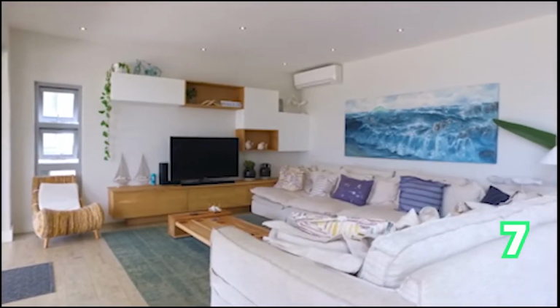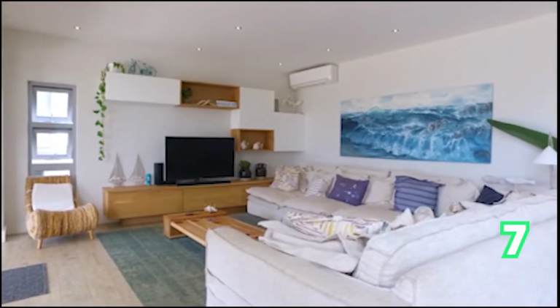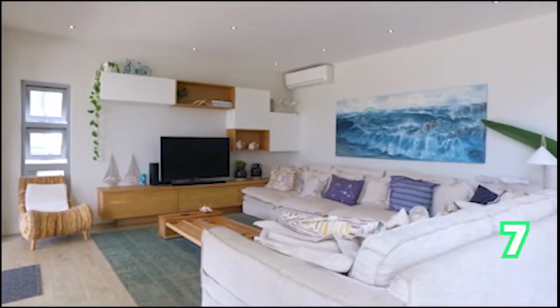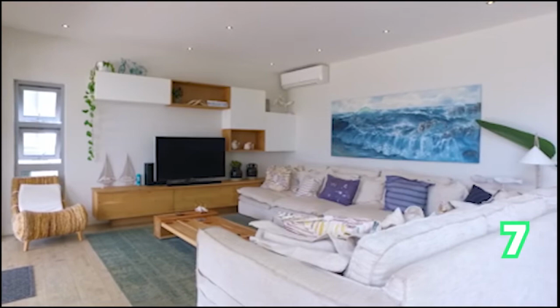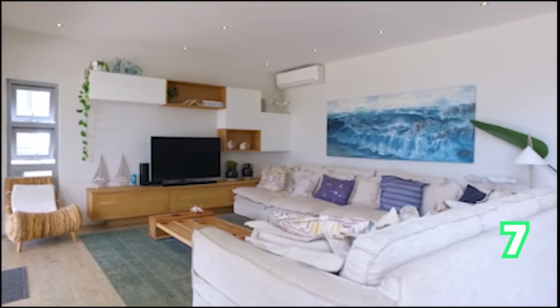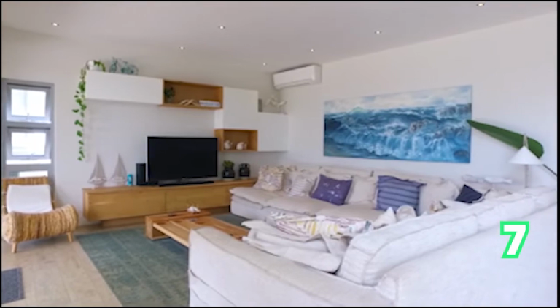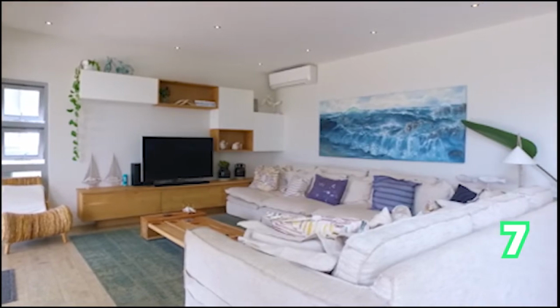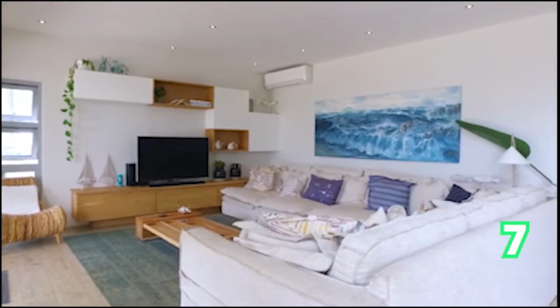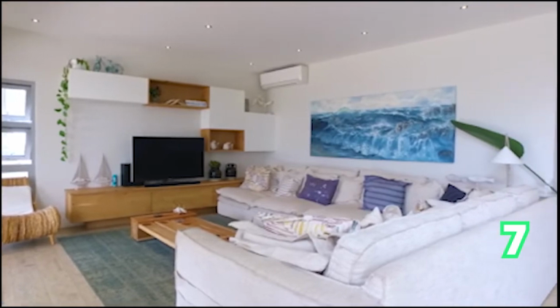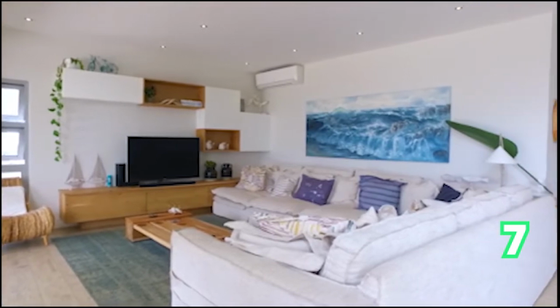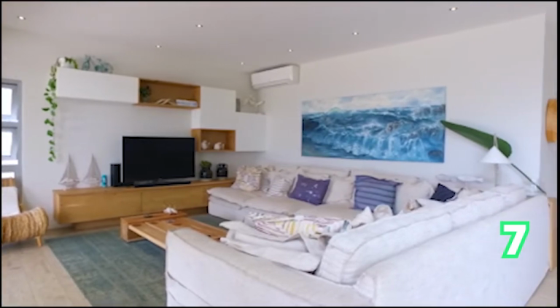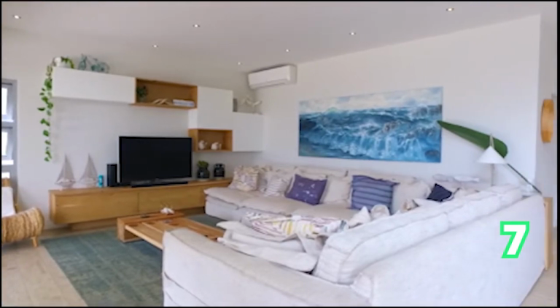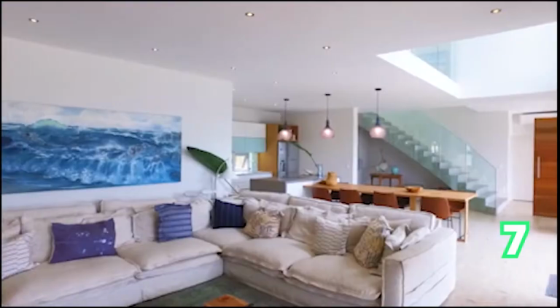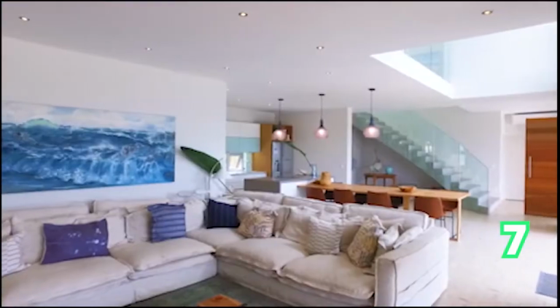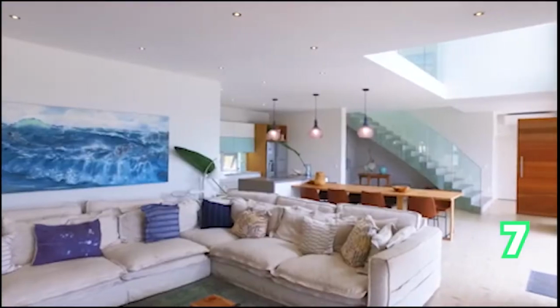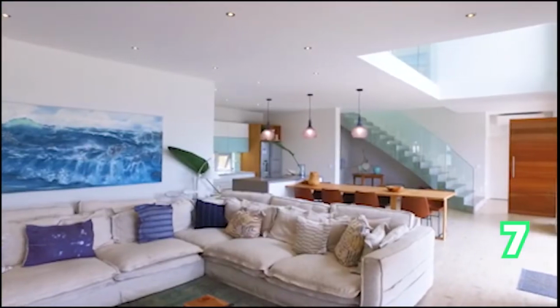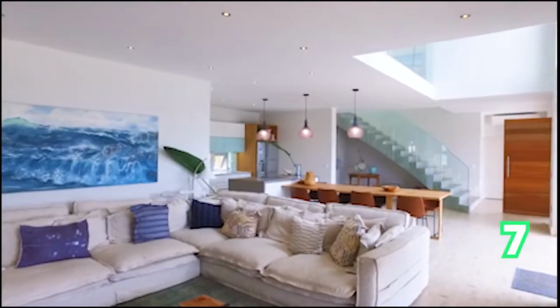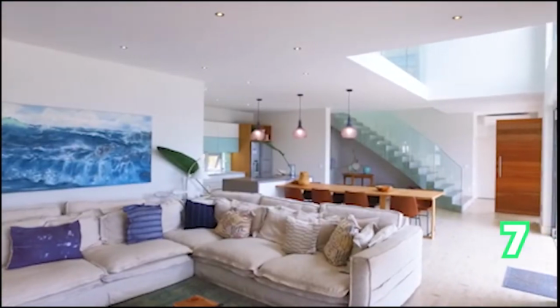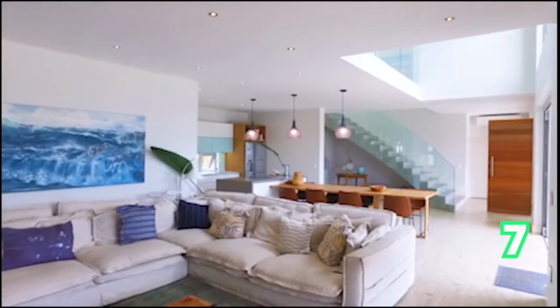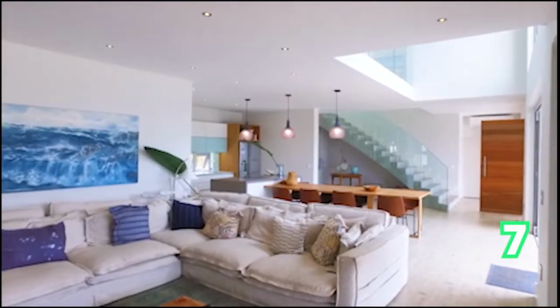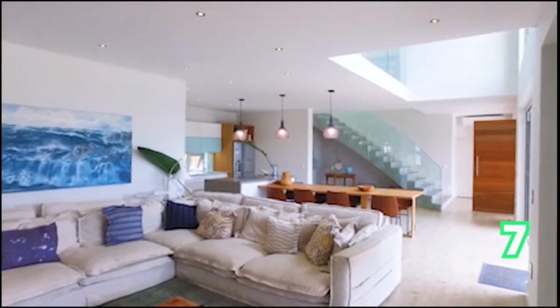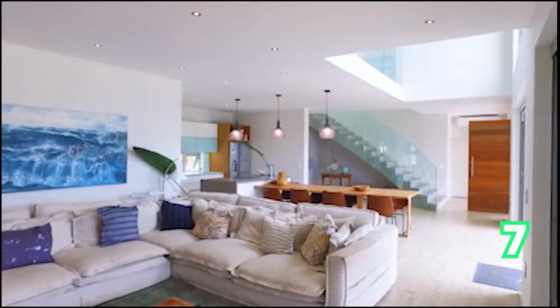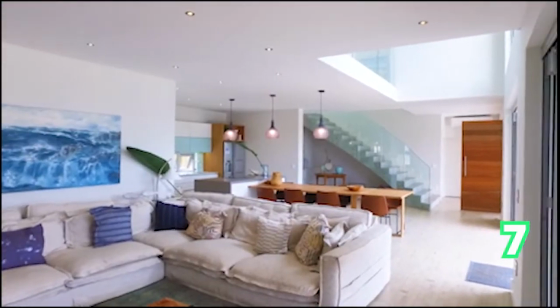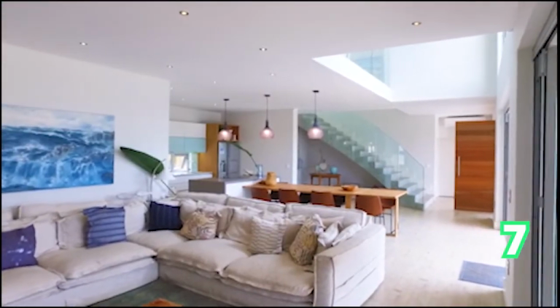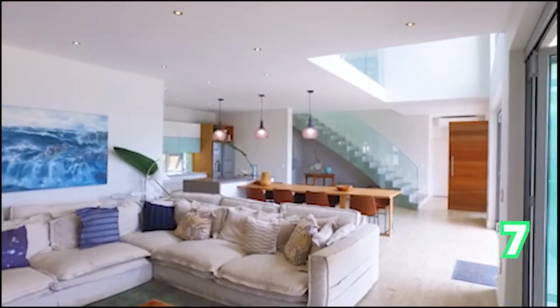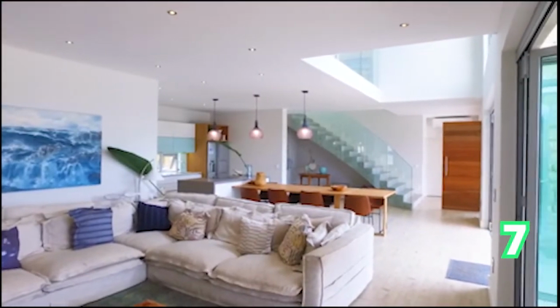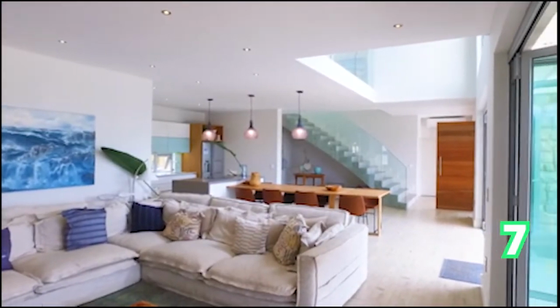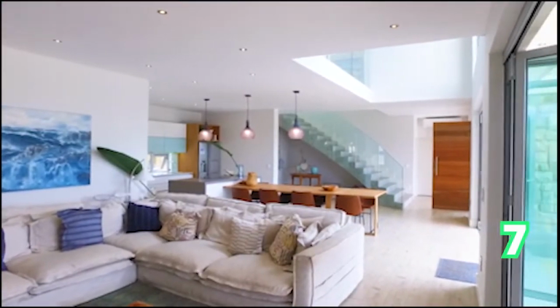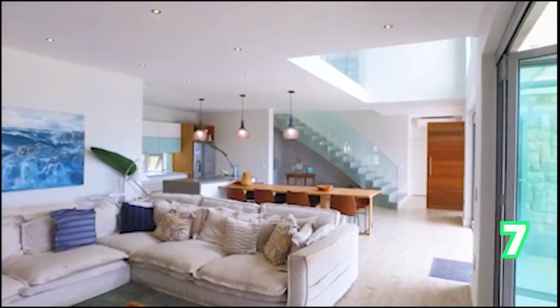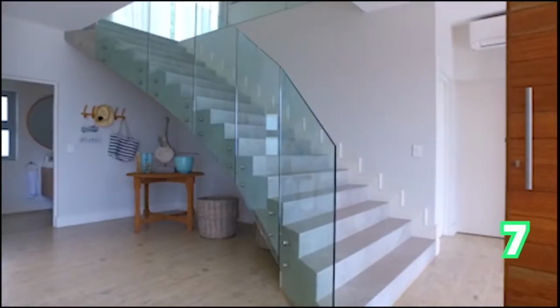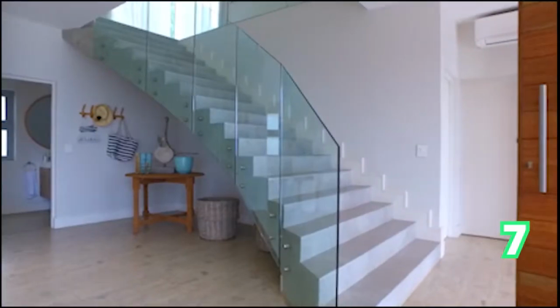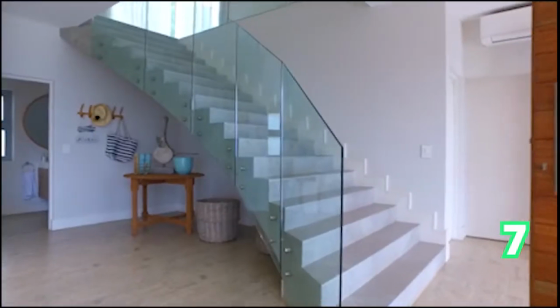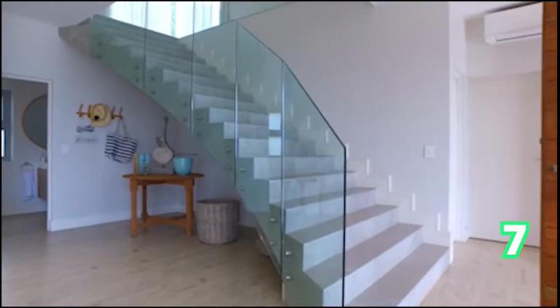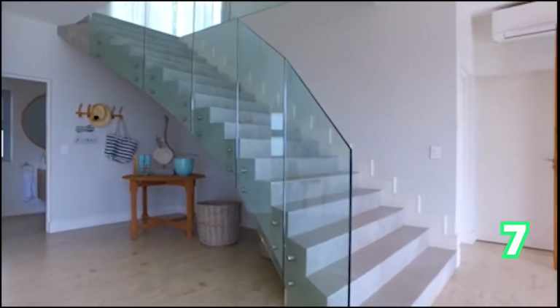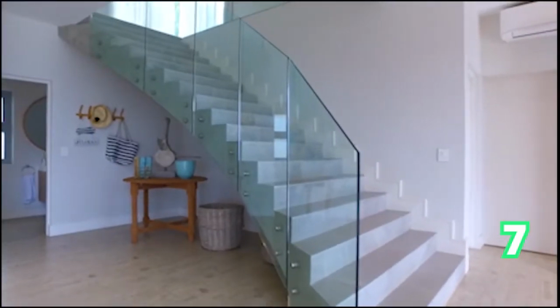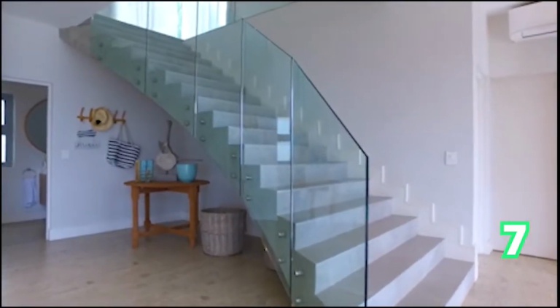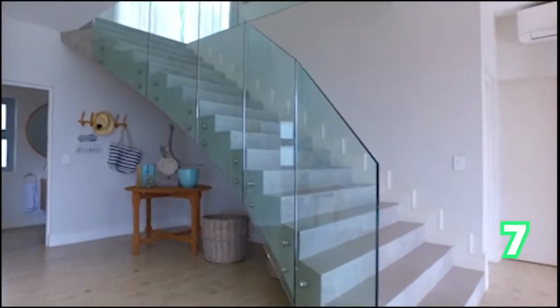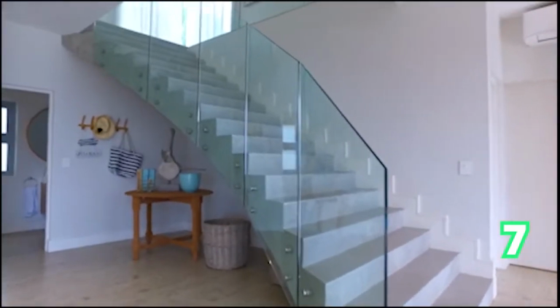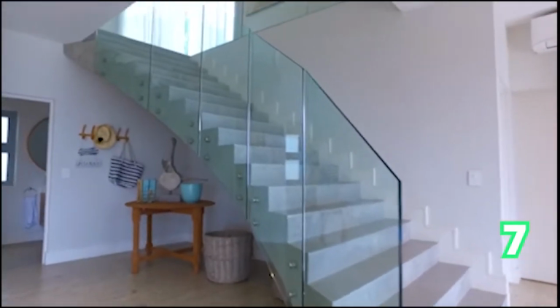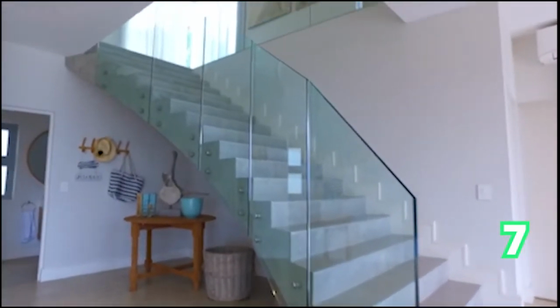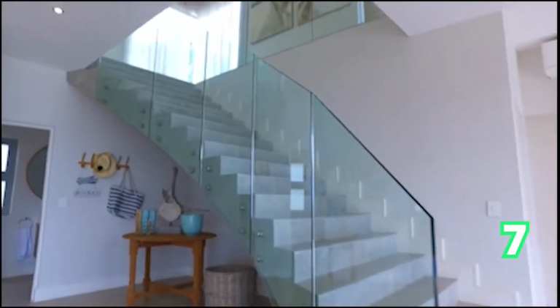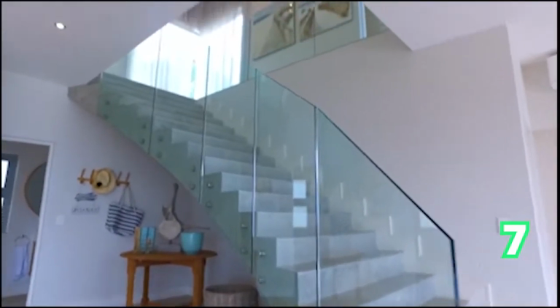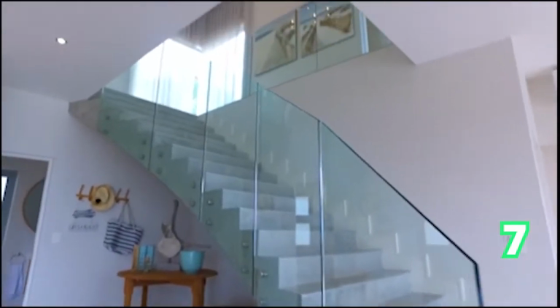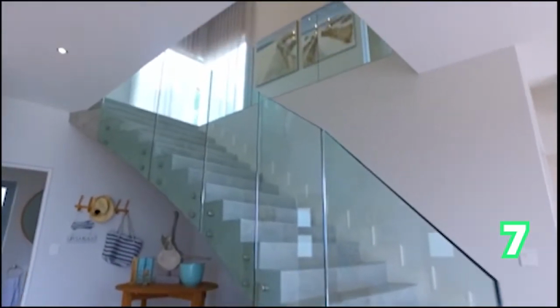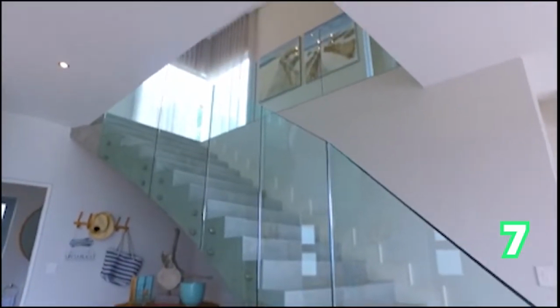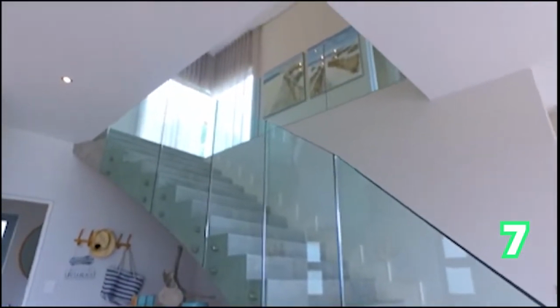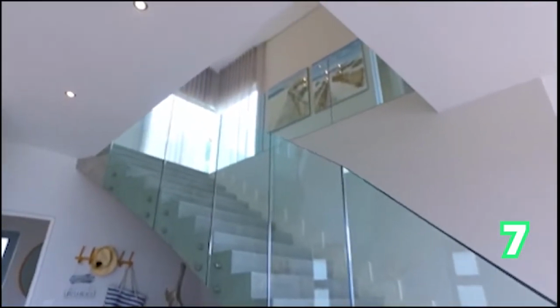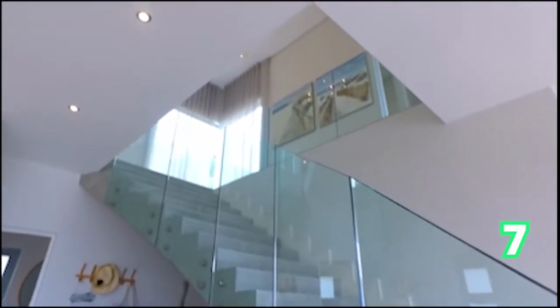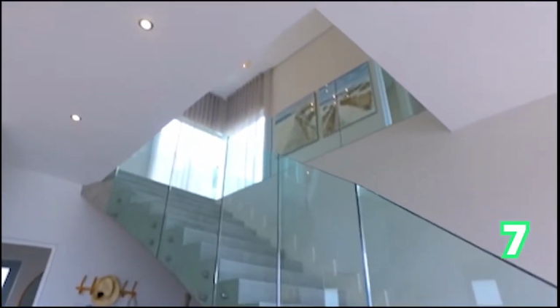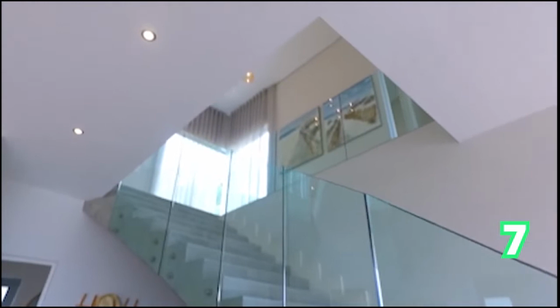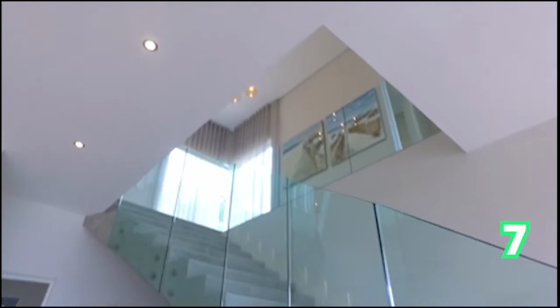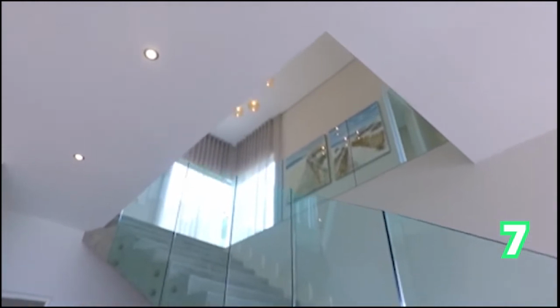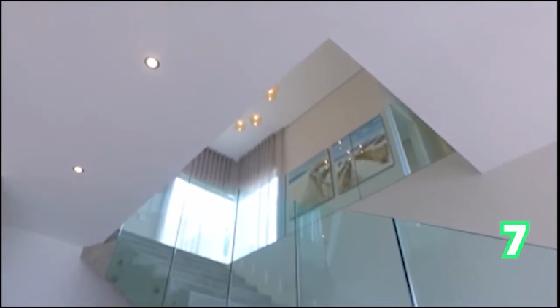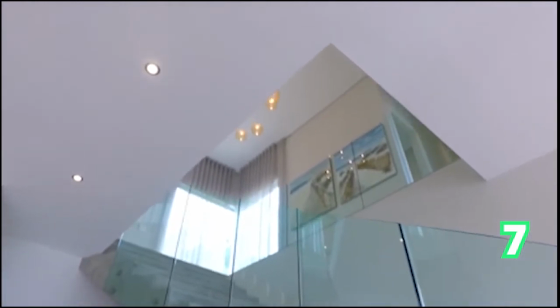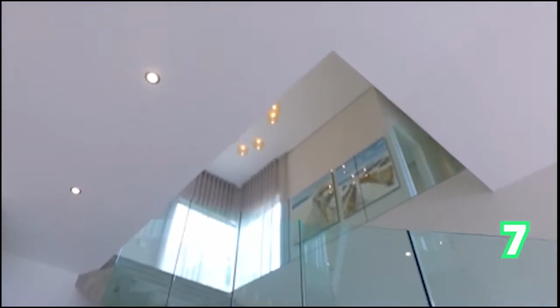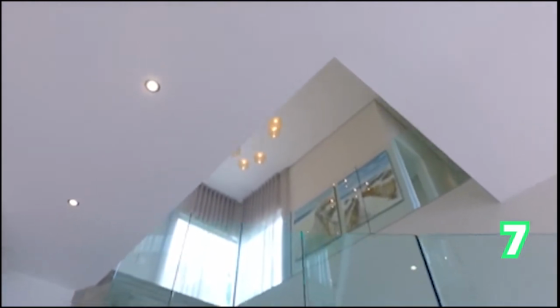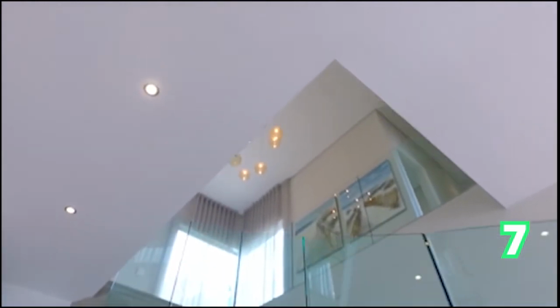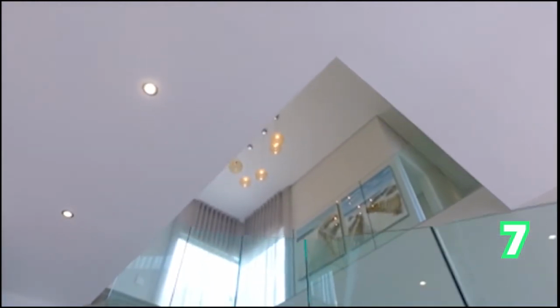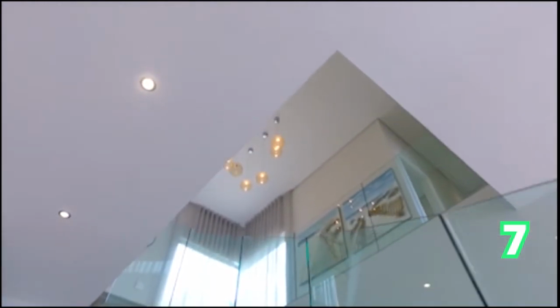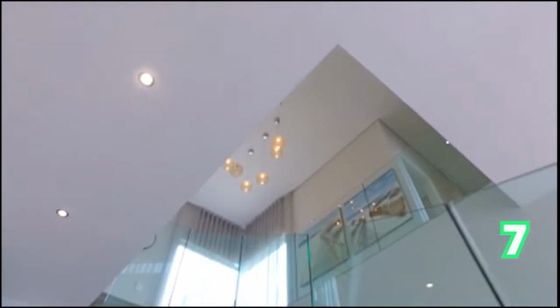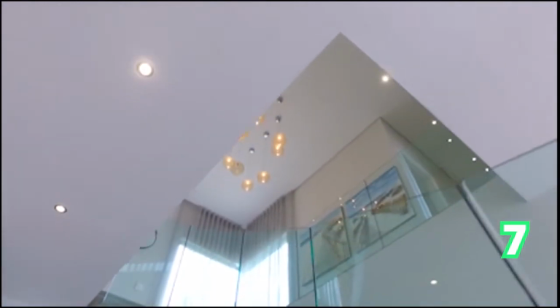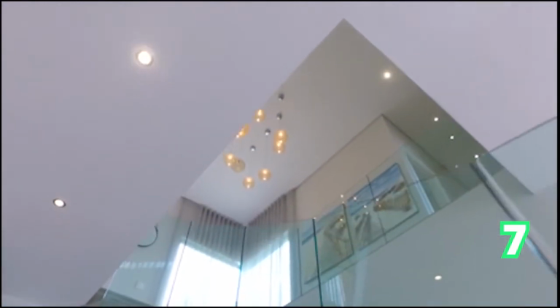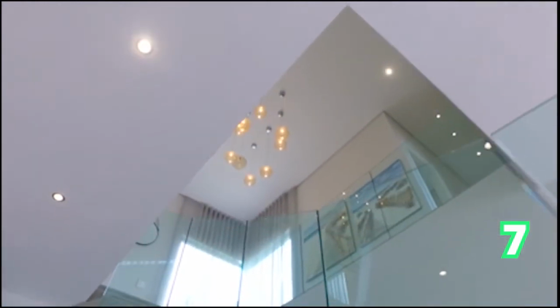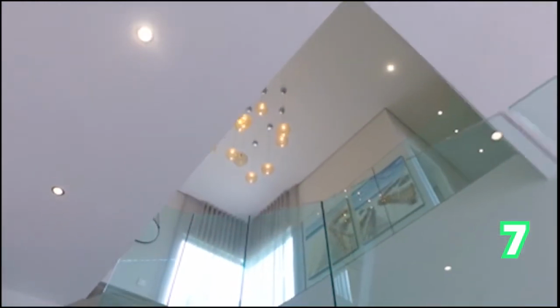We can see by the large rooms — large TV rooms, dining rooms — just how spacious this property is. Let's have a look at the bedrooms as we go upstairs.